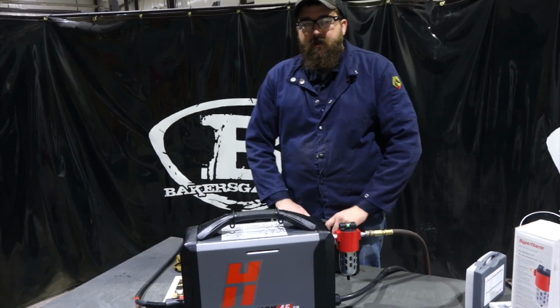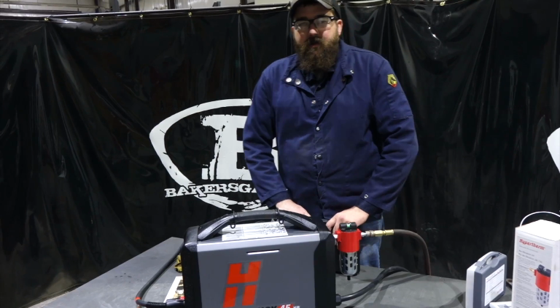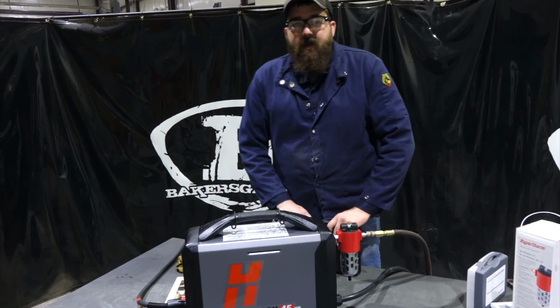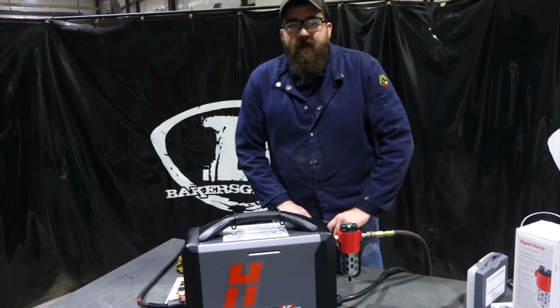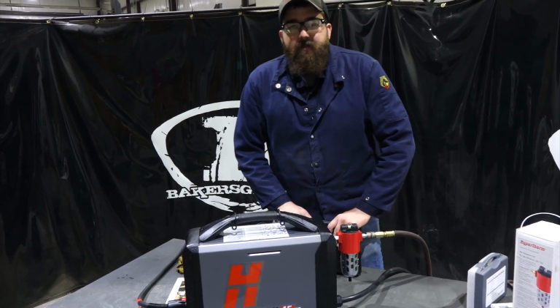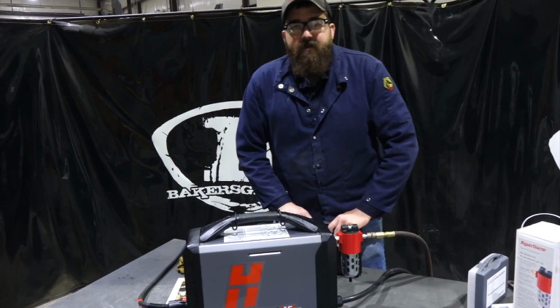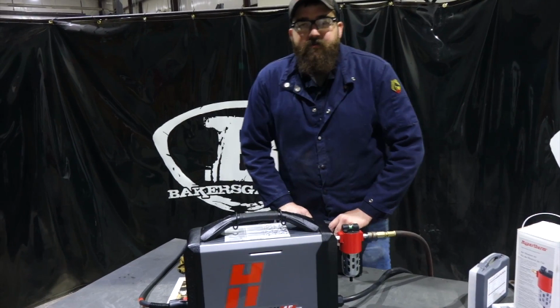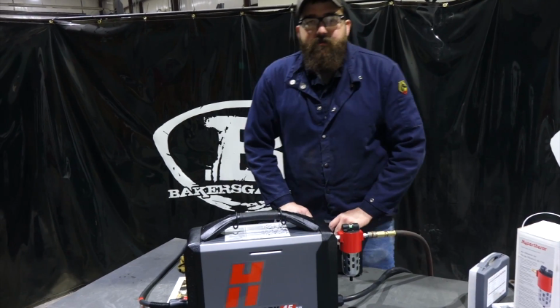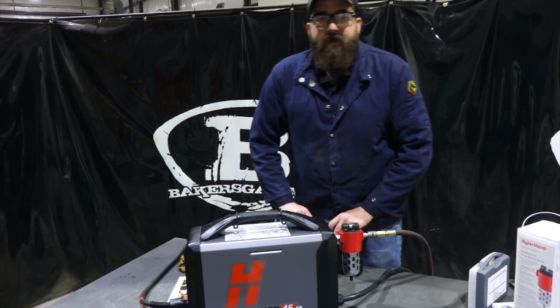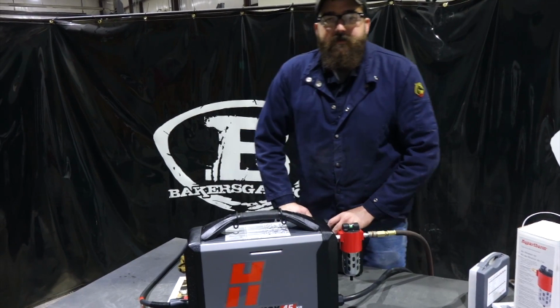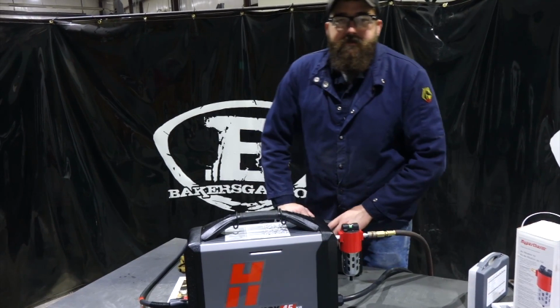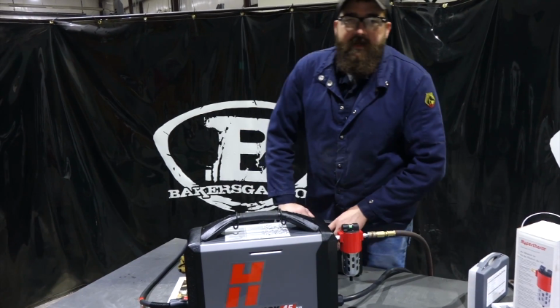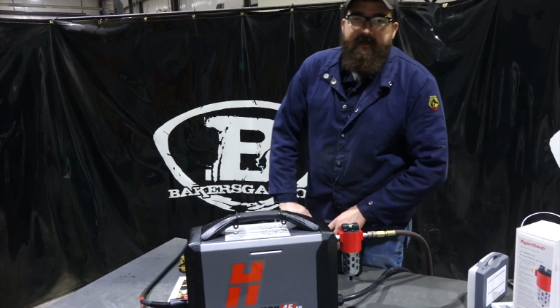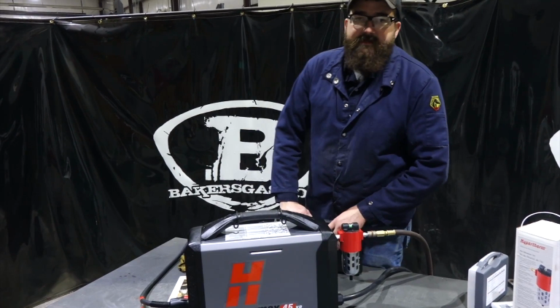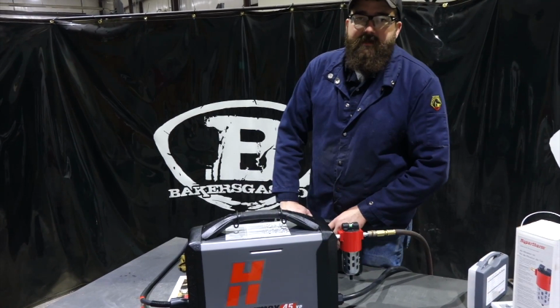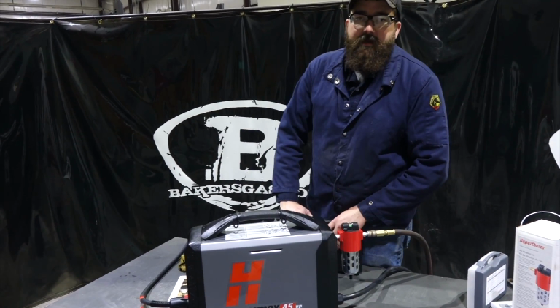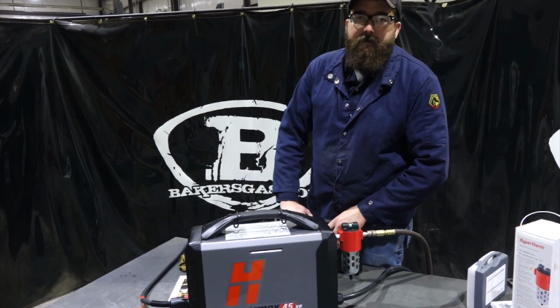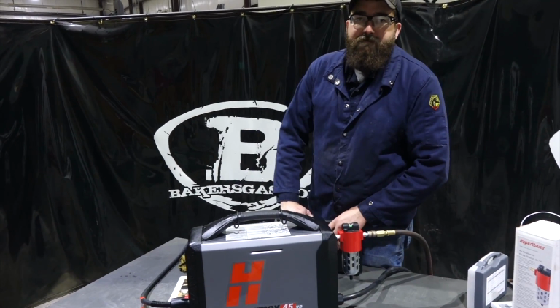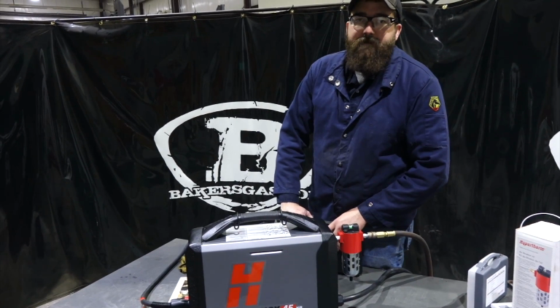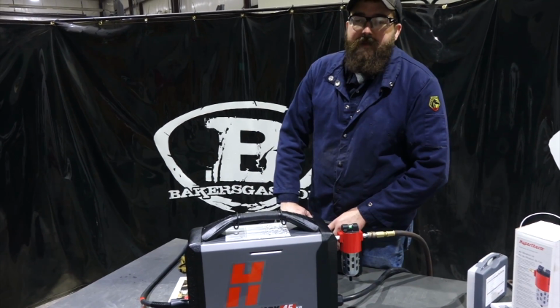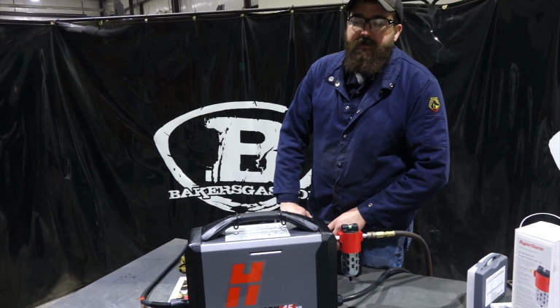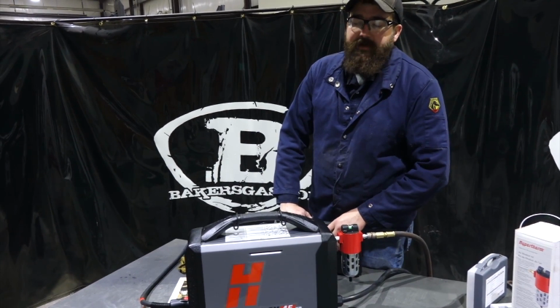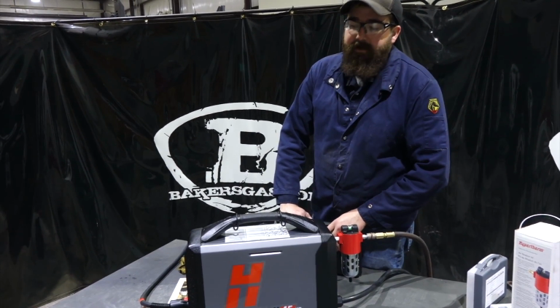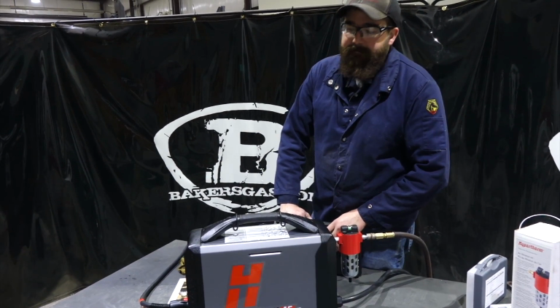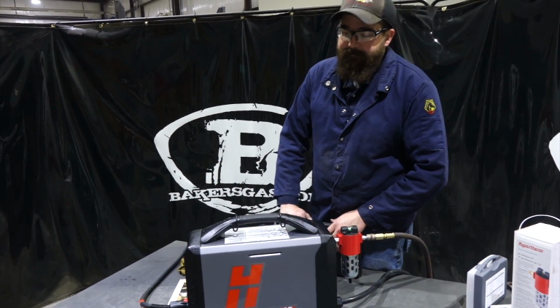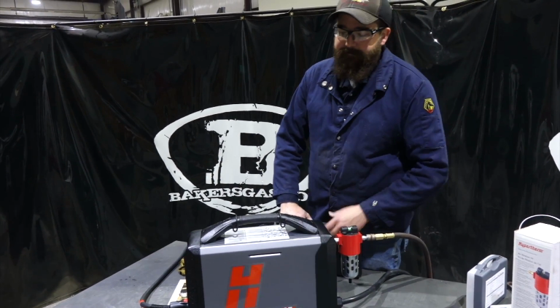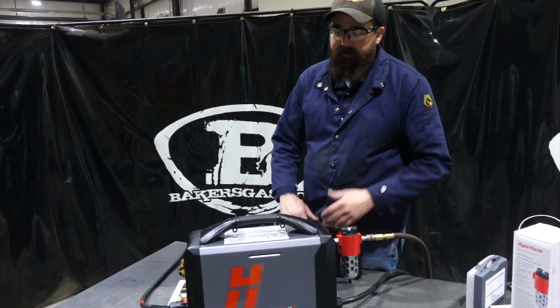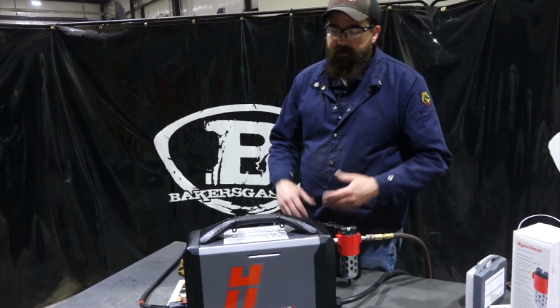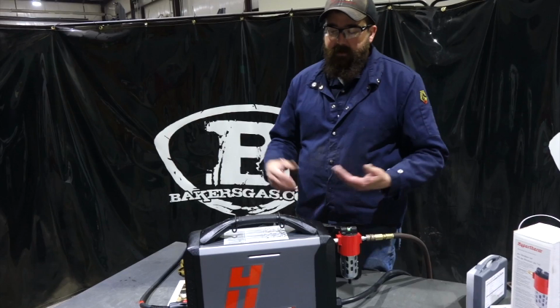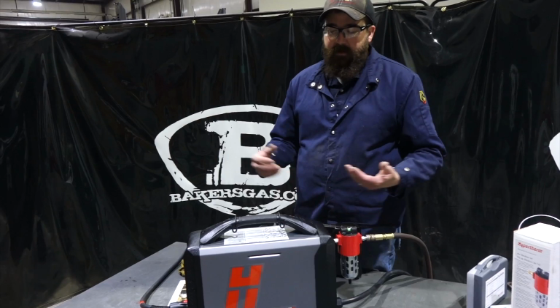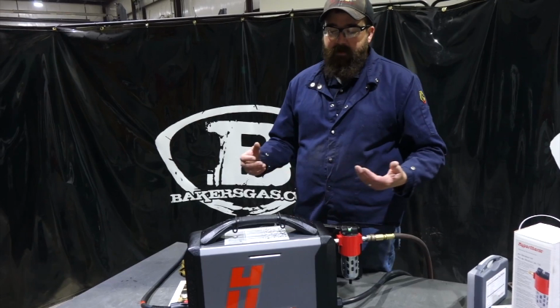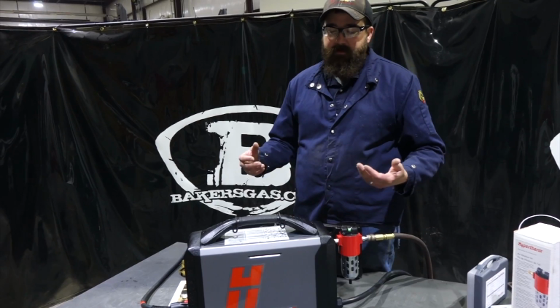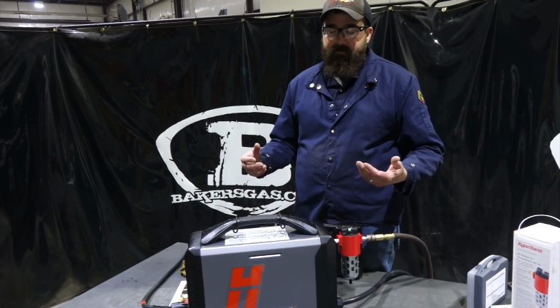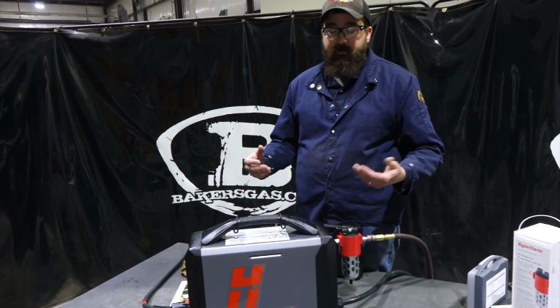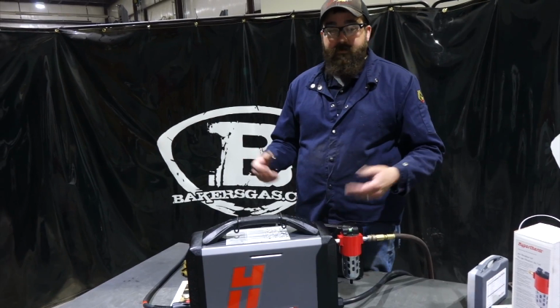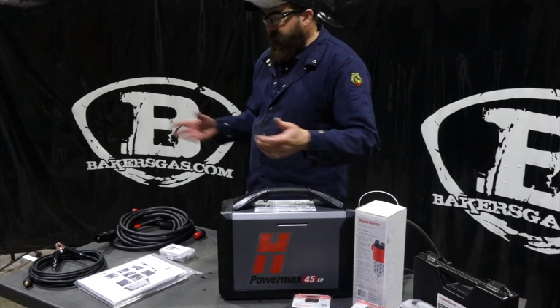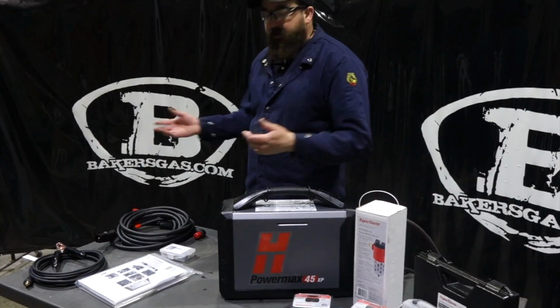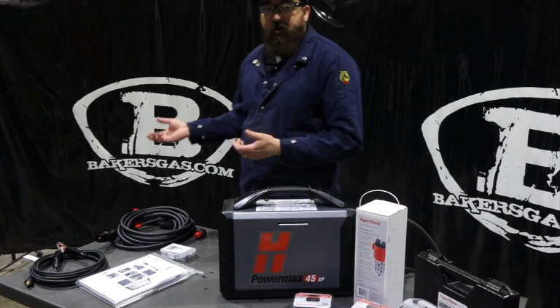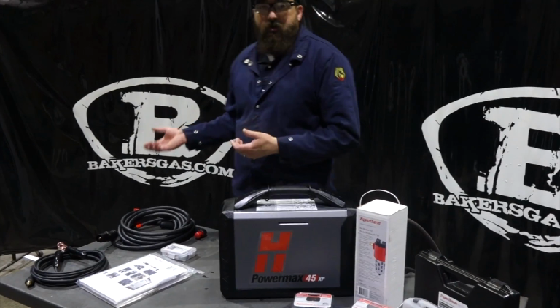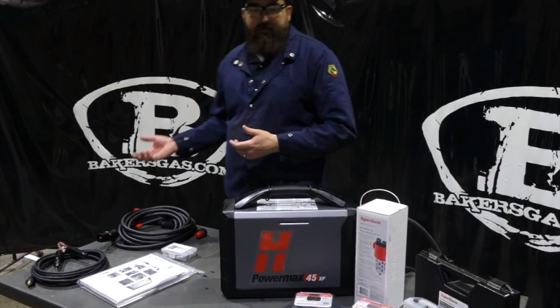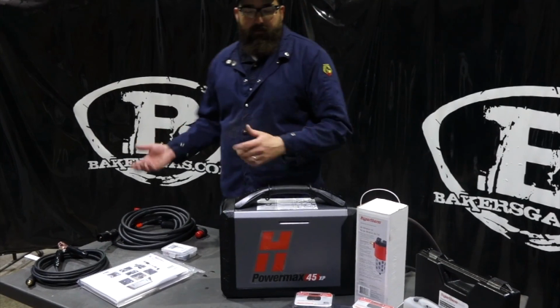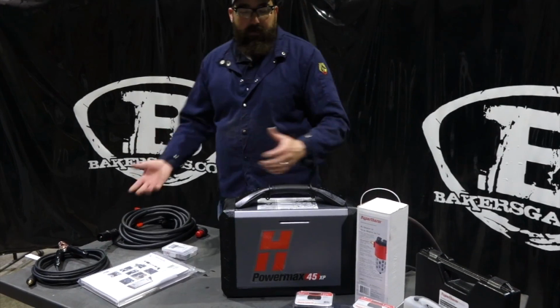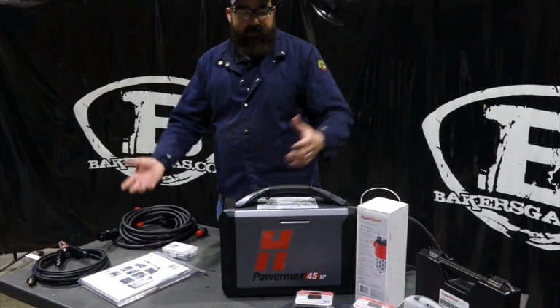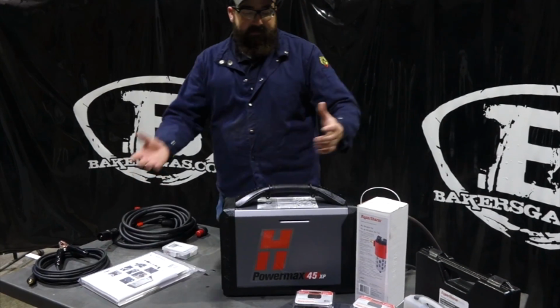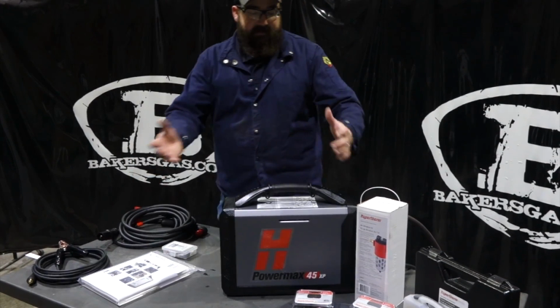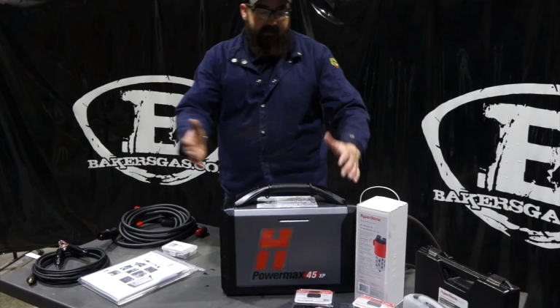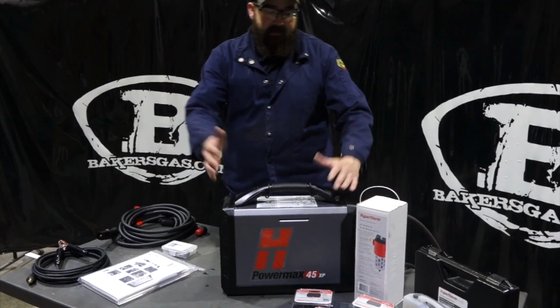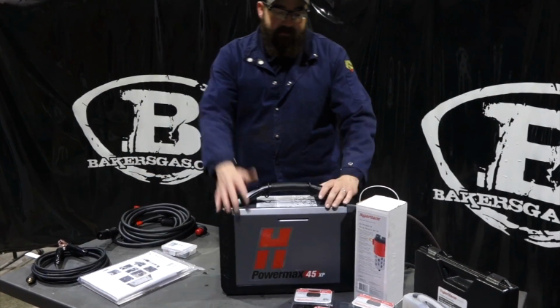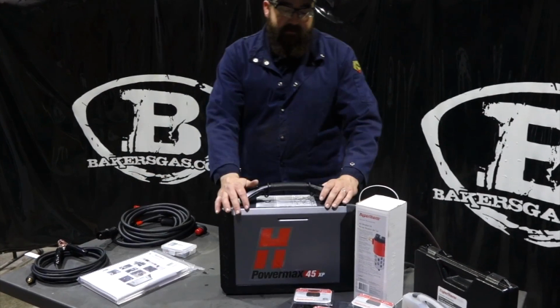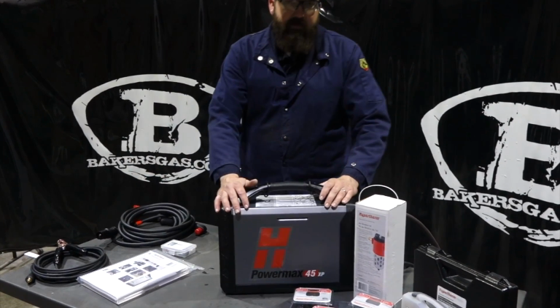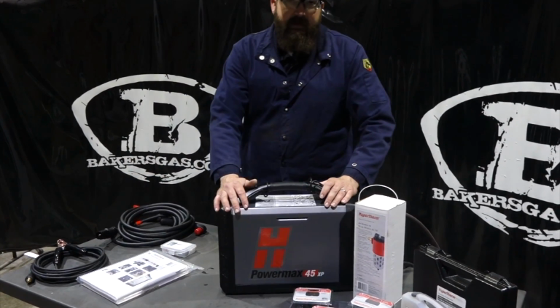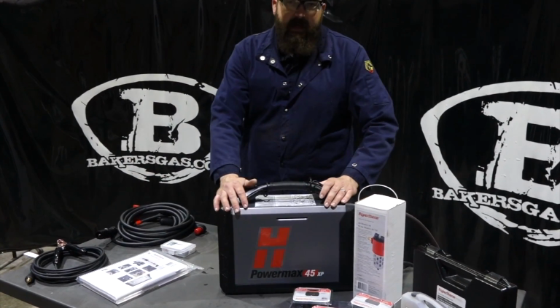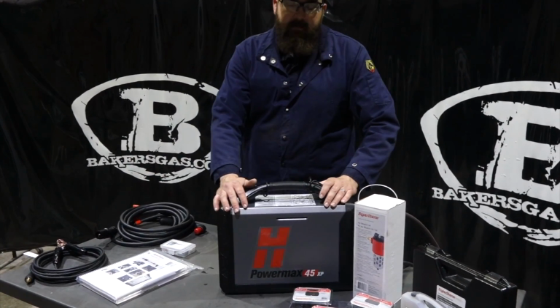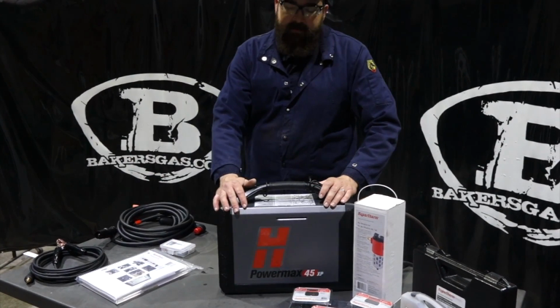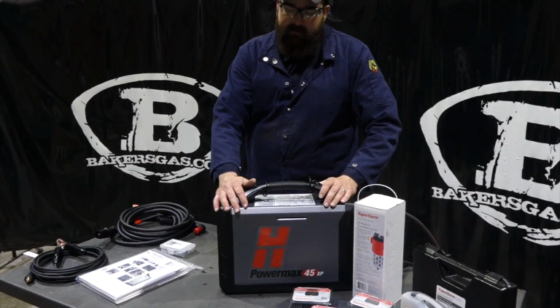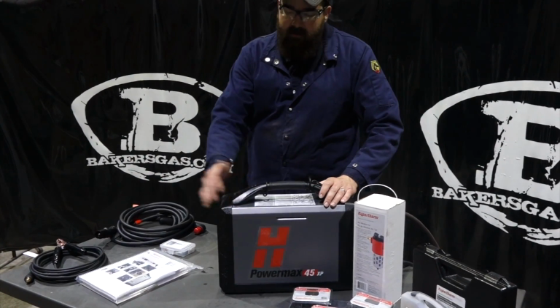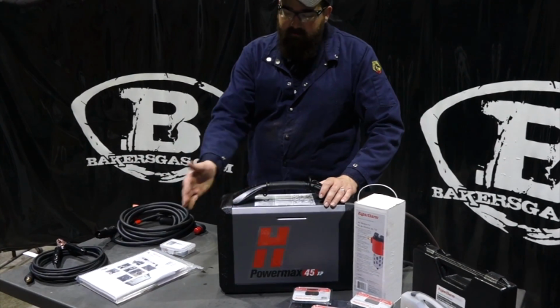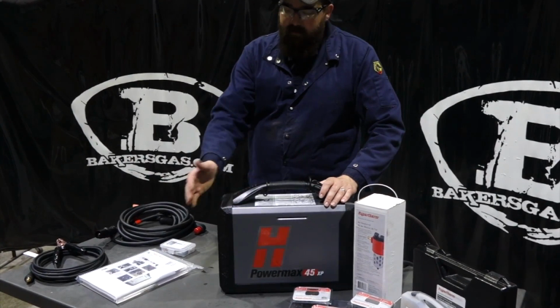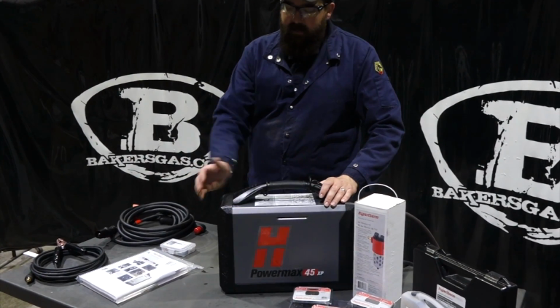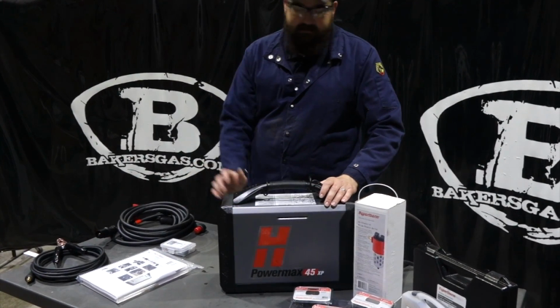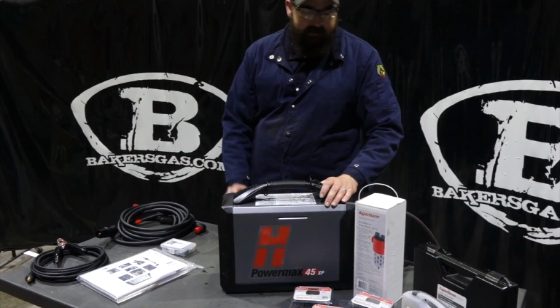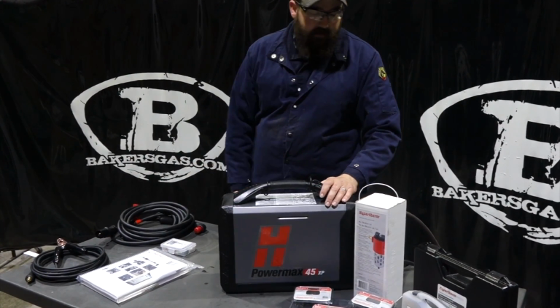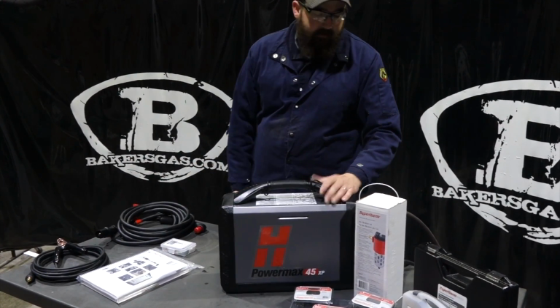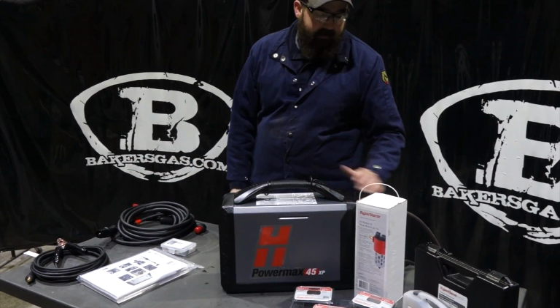Hi, I'm Andrew at Baker's Gas. I'm here today and we're going to go through what this unit came with. So I unboxed it already.